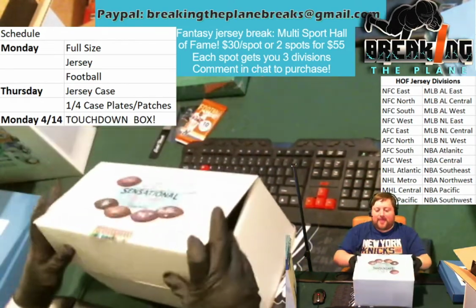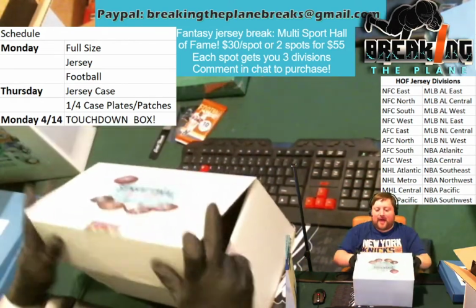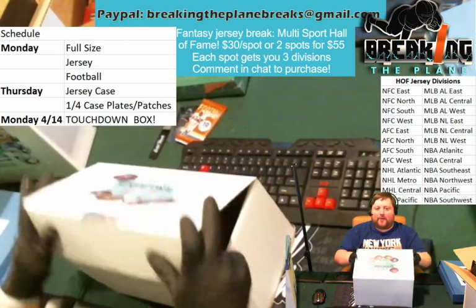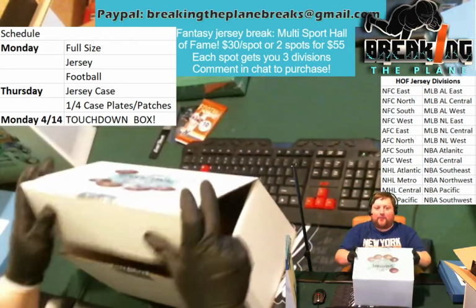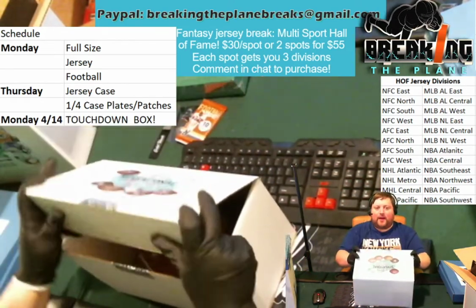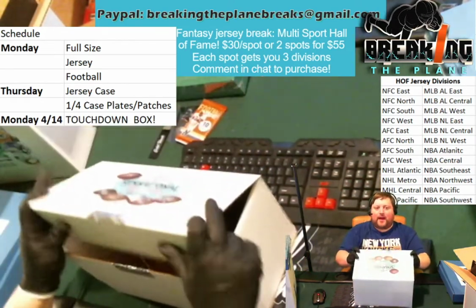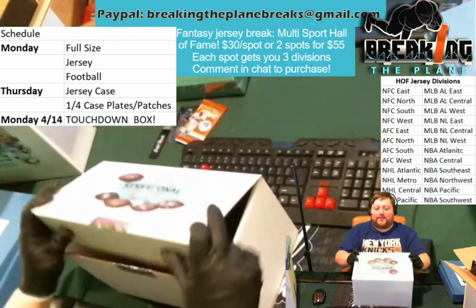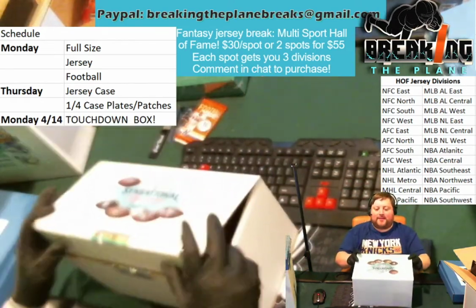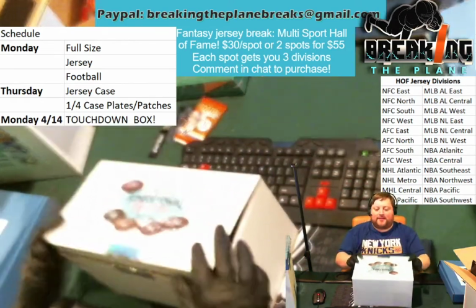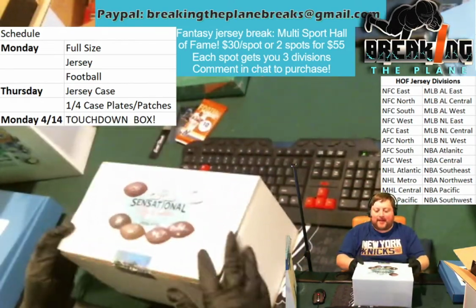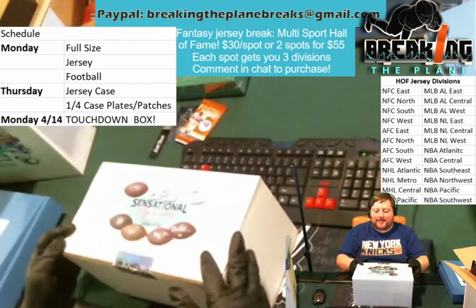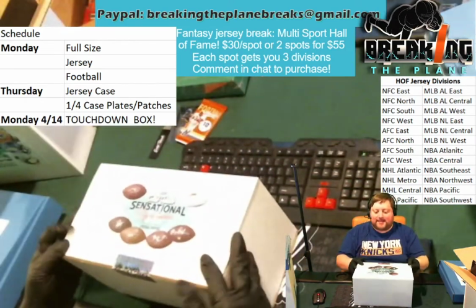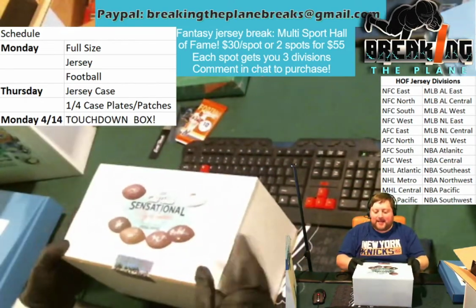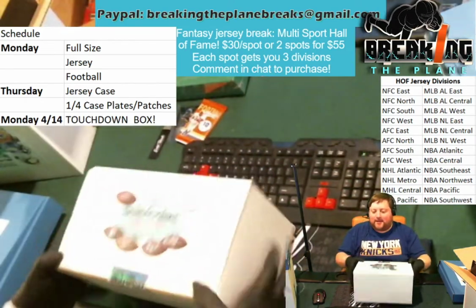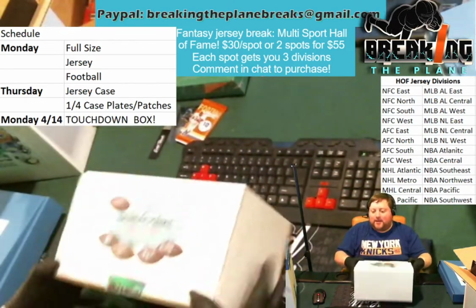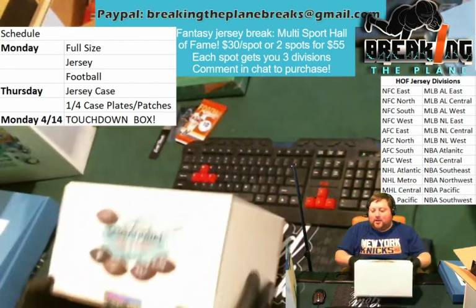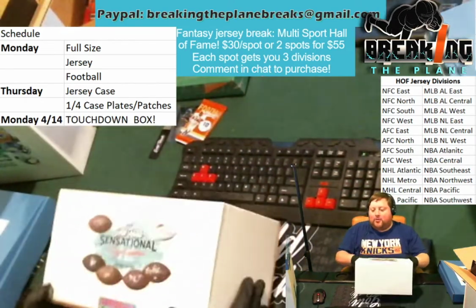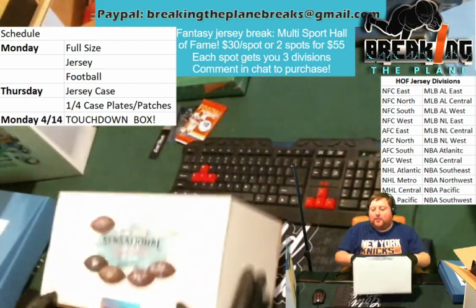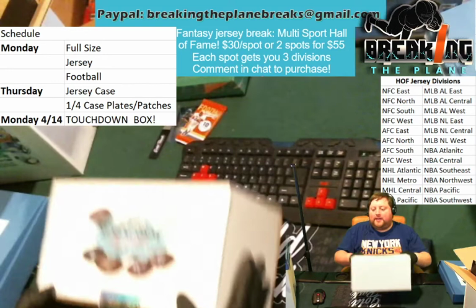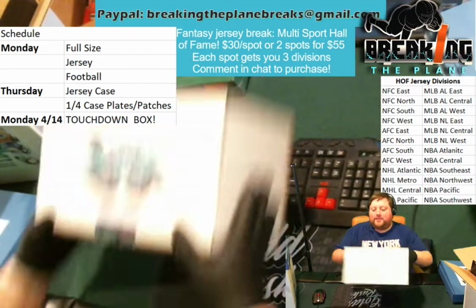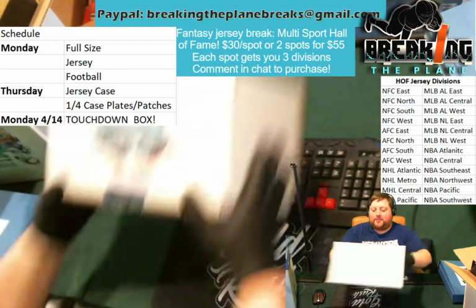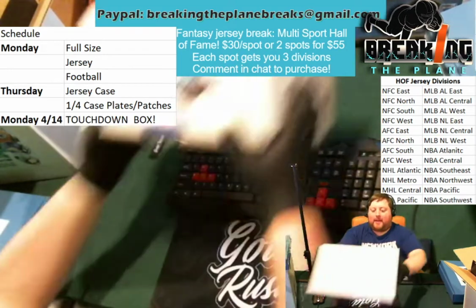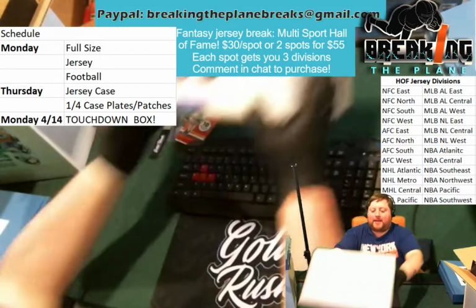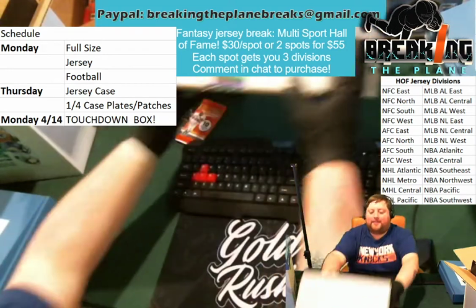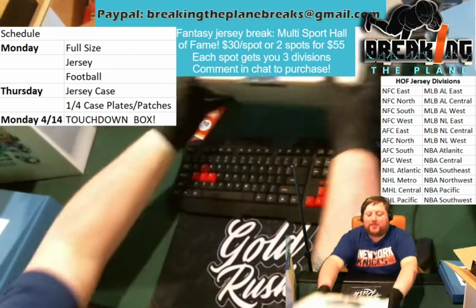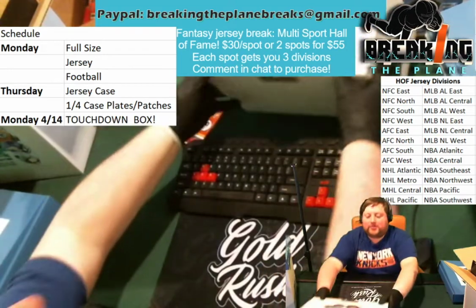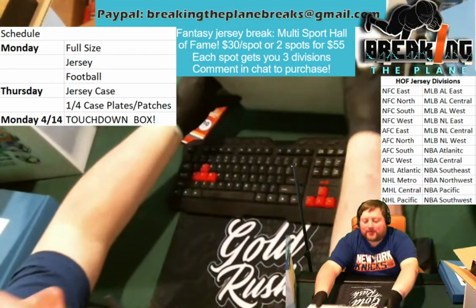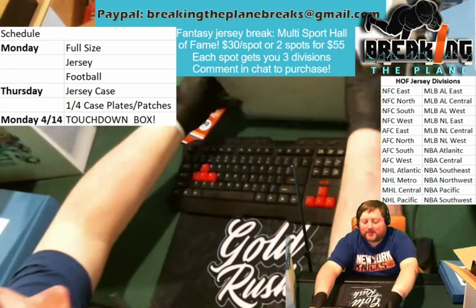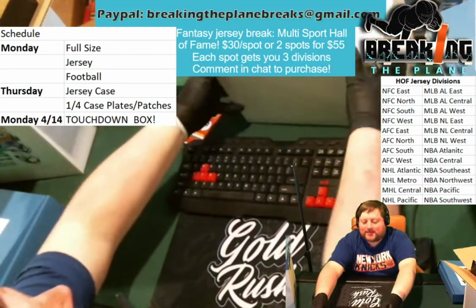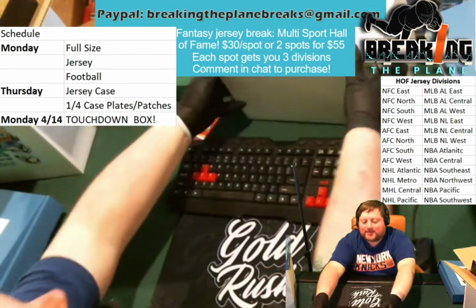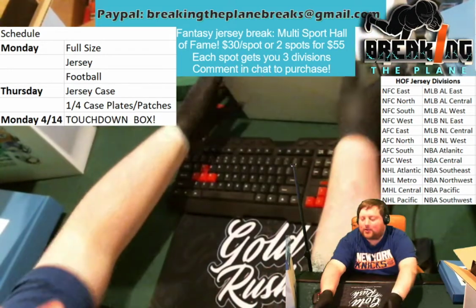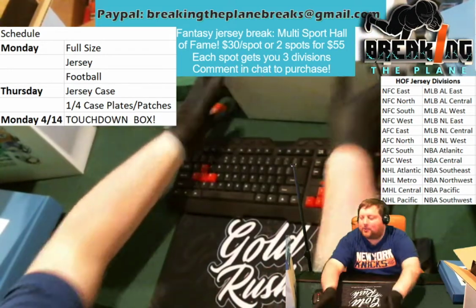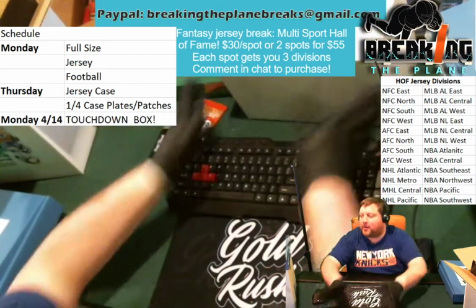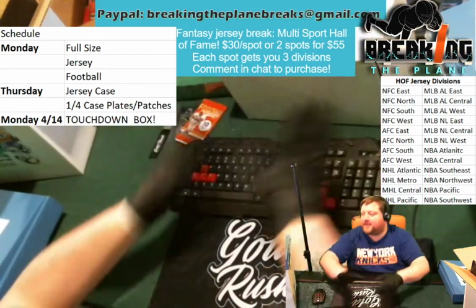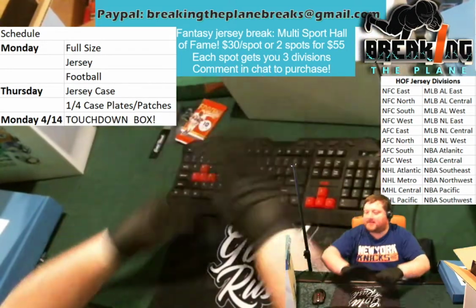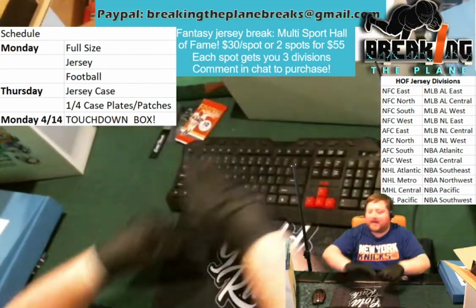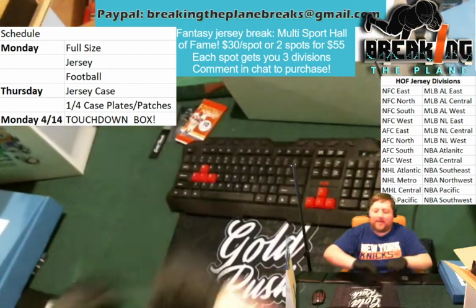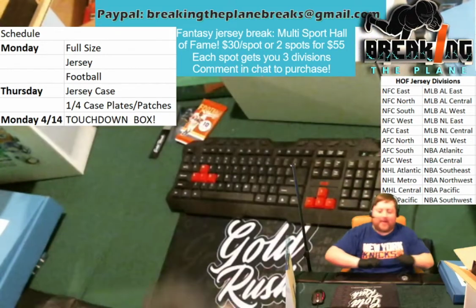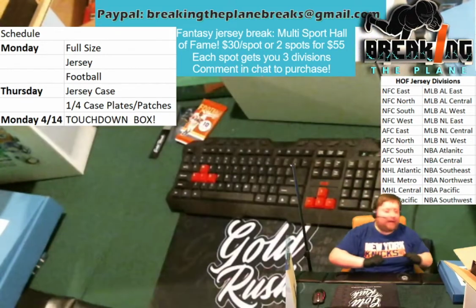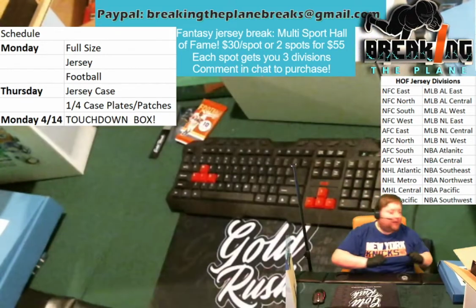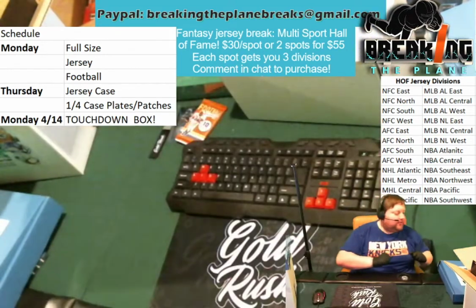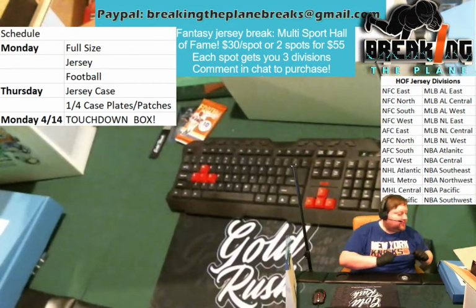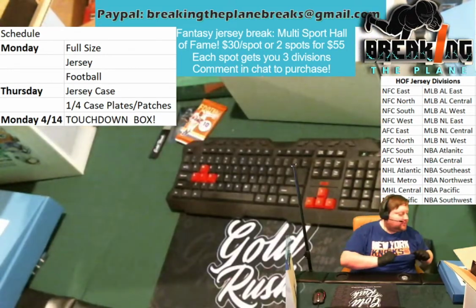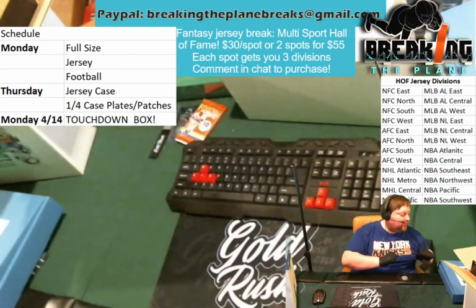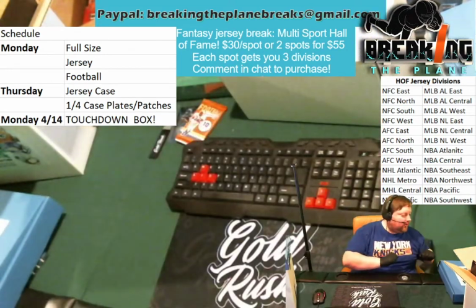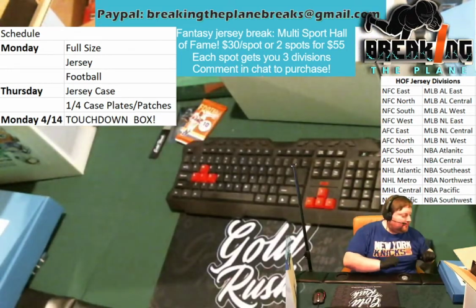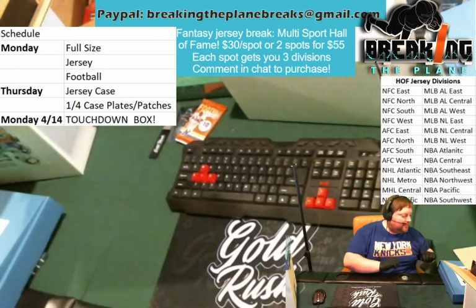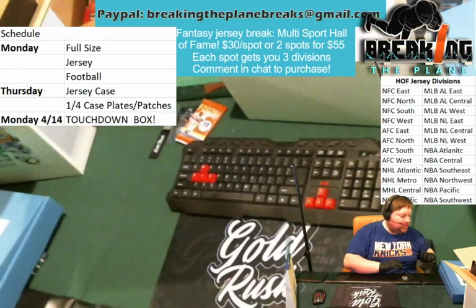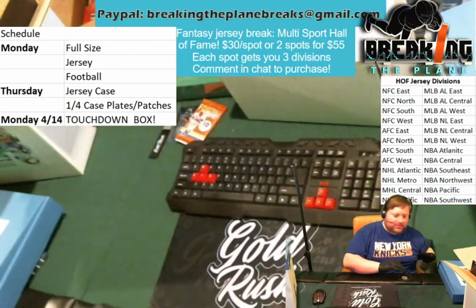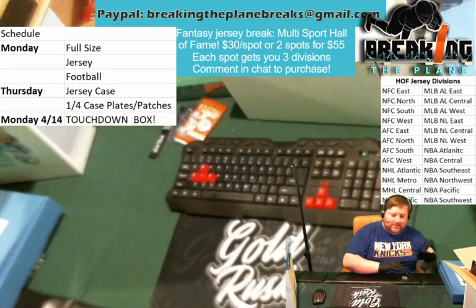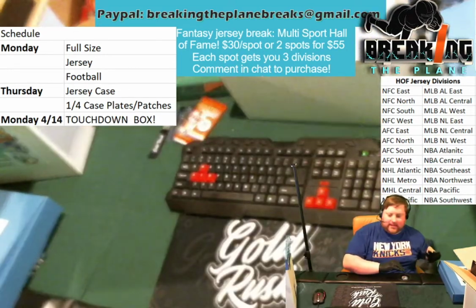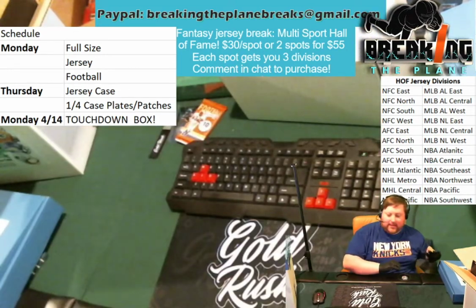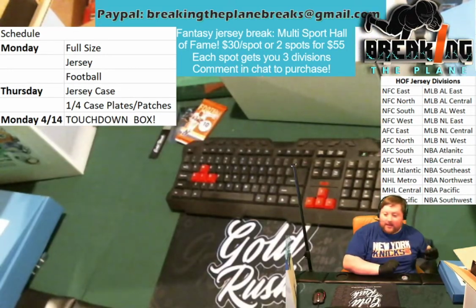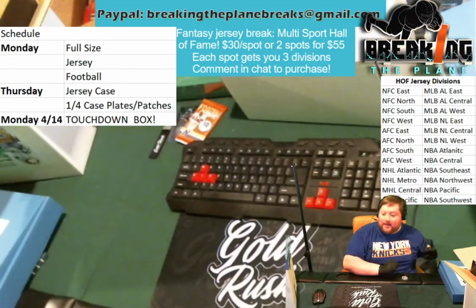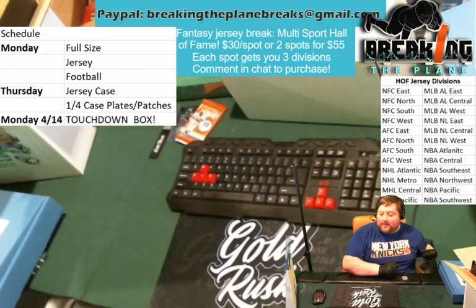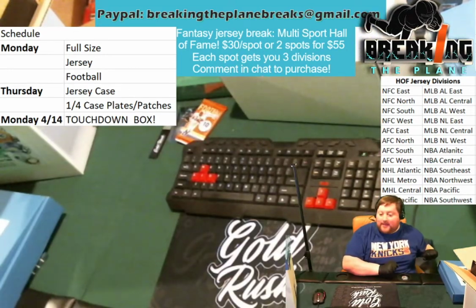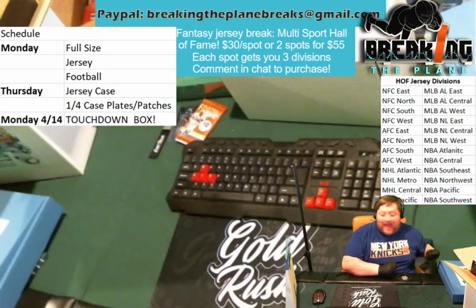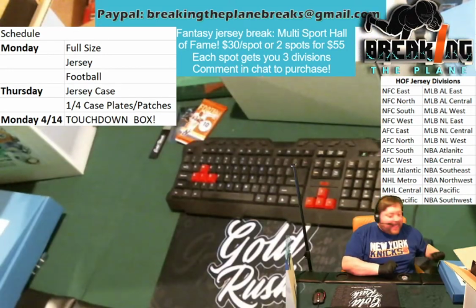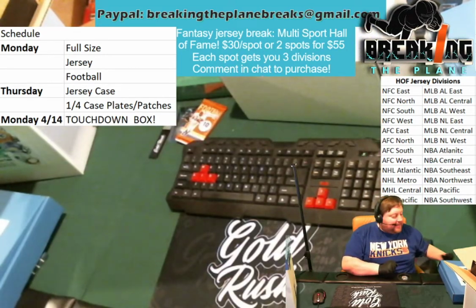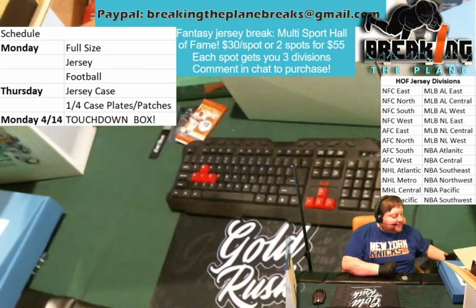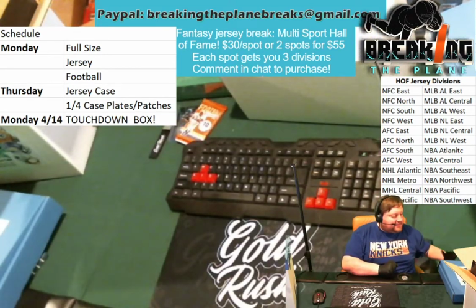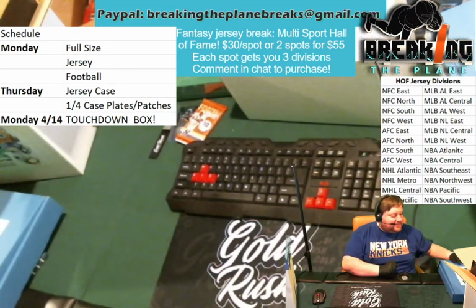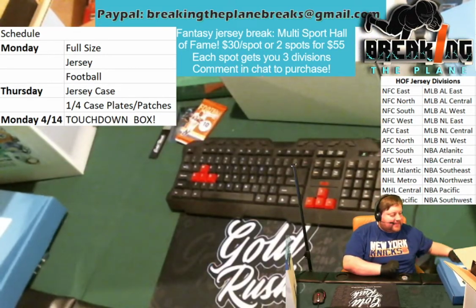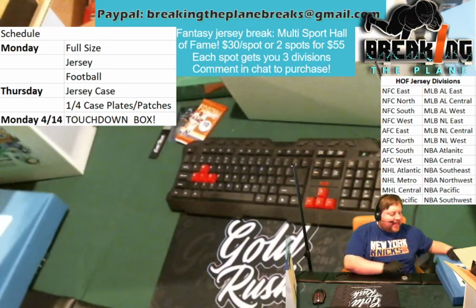That was the first hit. That one went out to Dustin. We did this one by division for the single breaks, and that one was for him purchasing the AFC South.